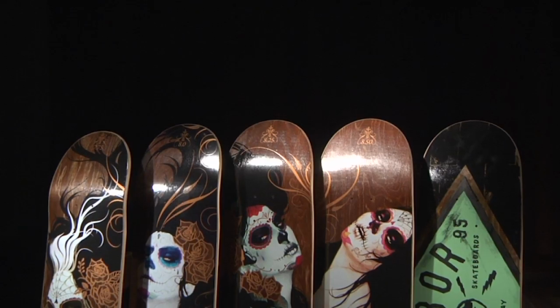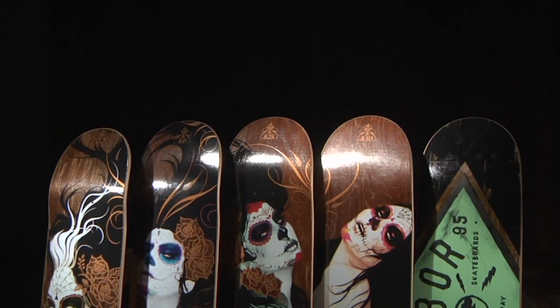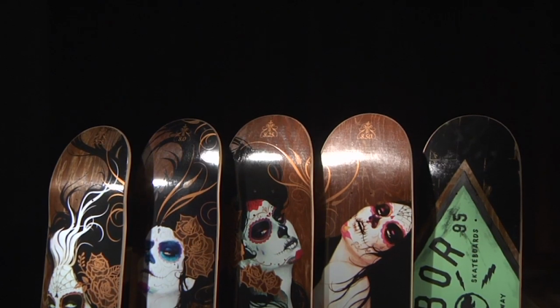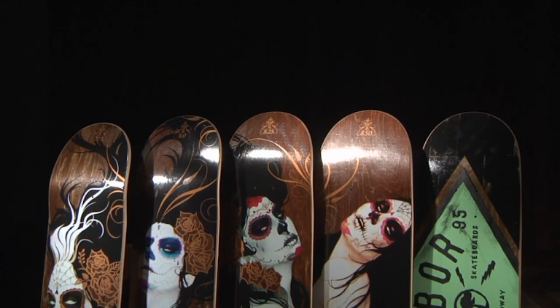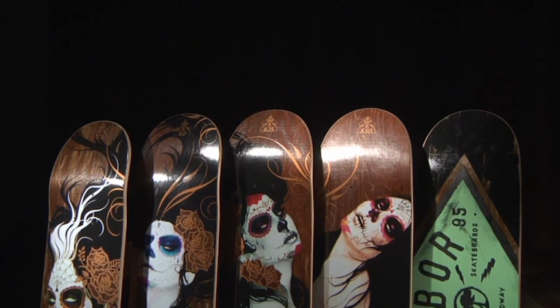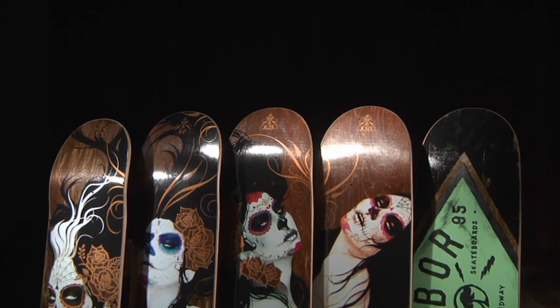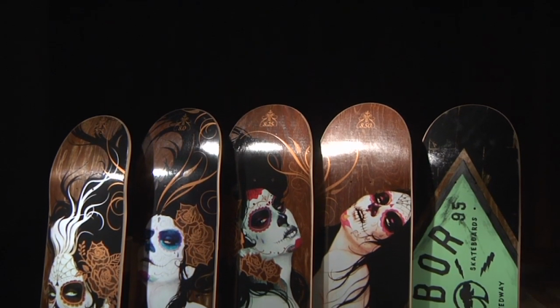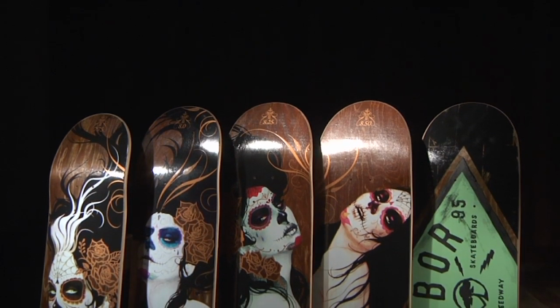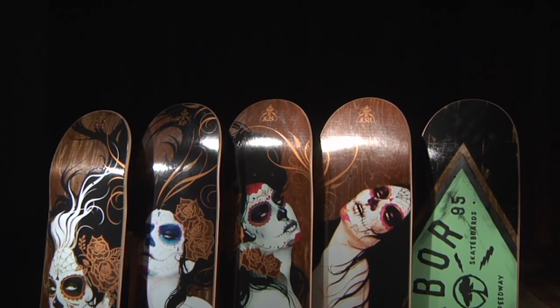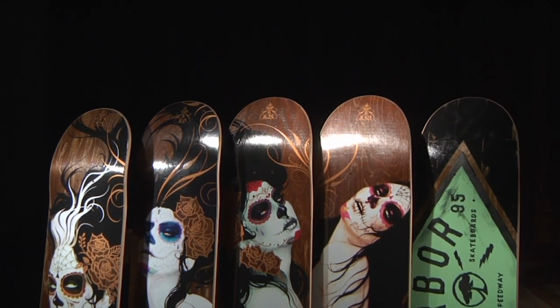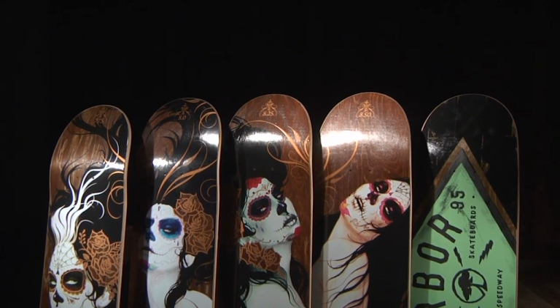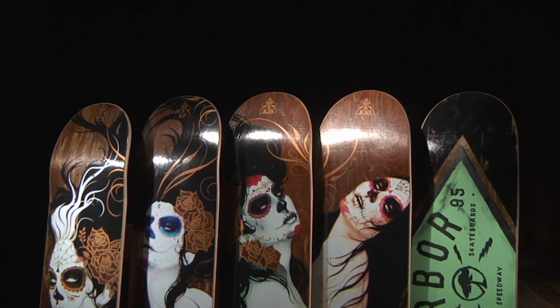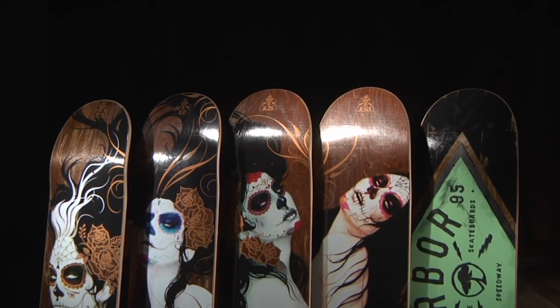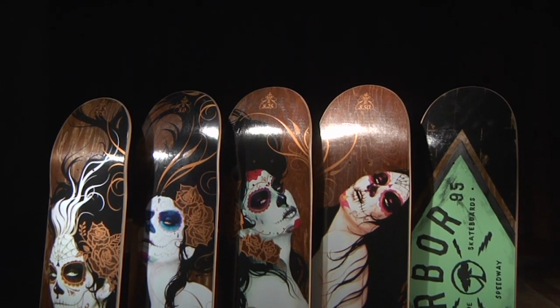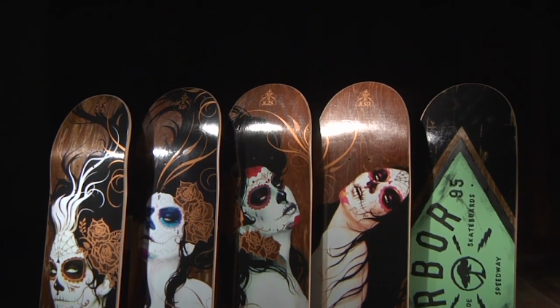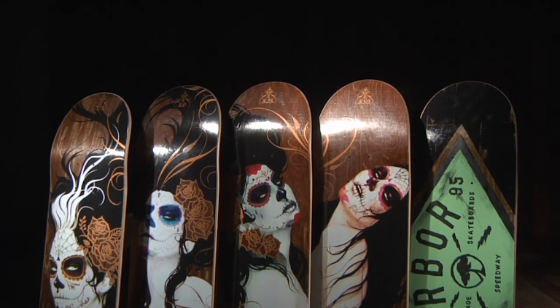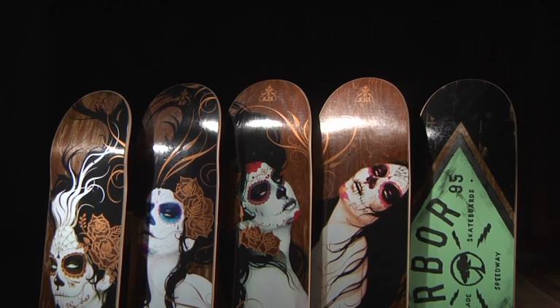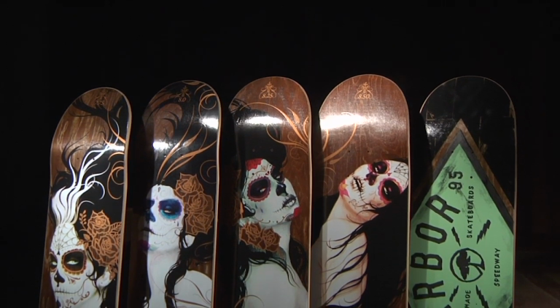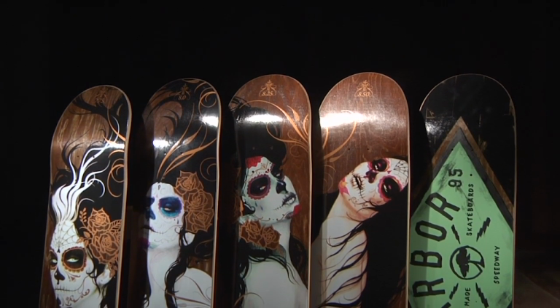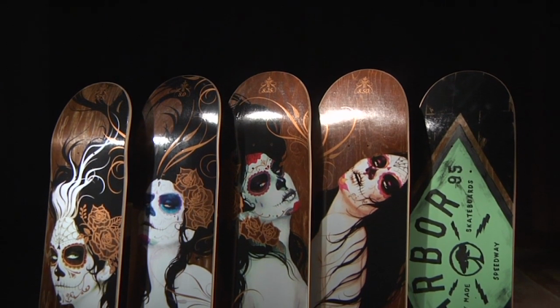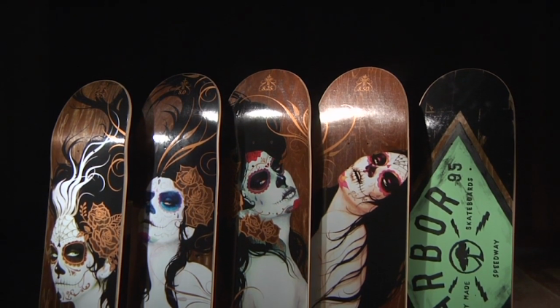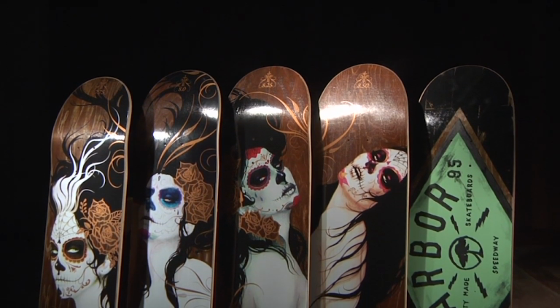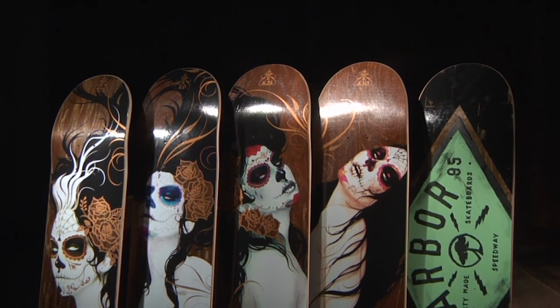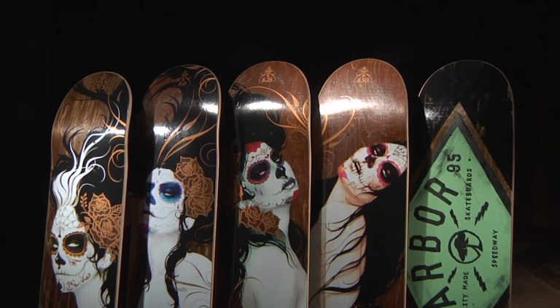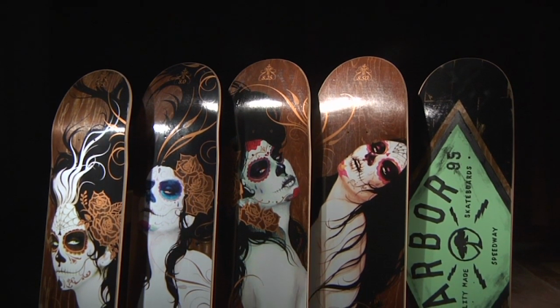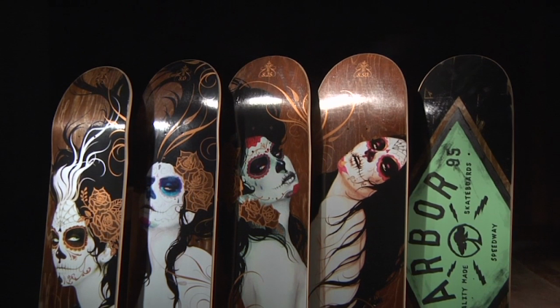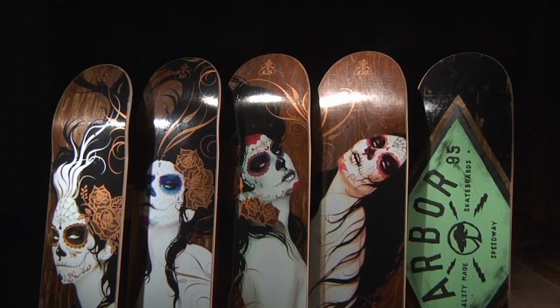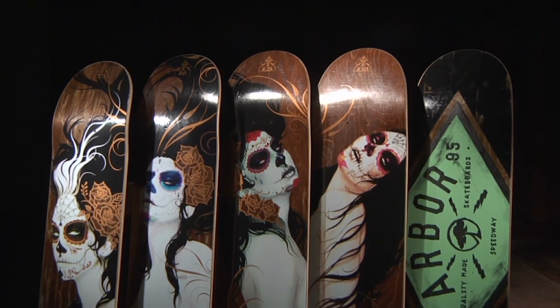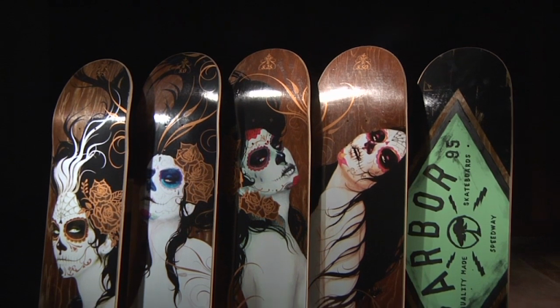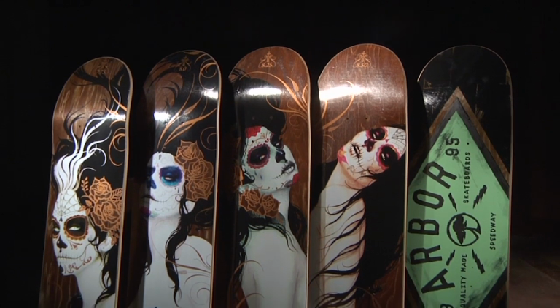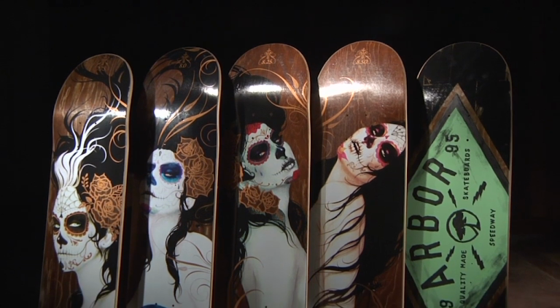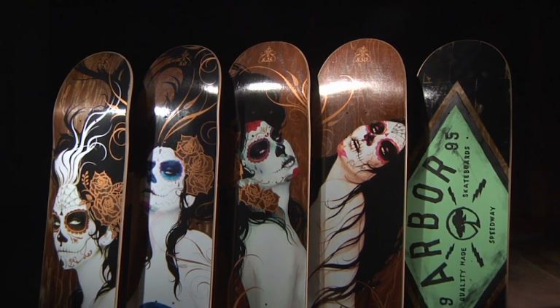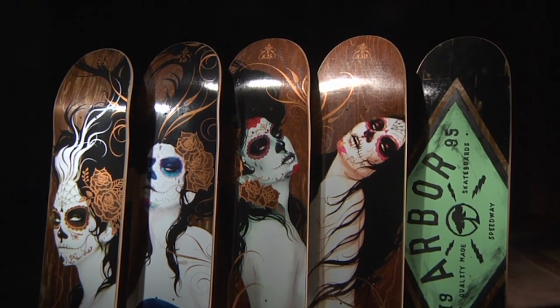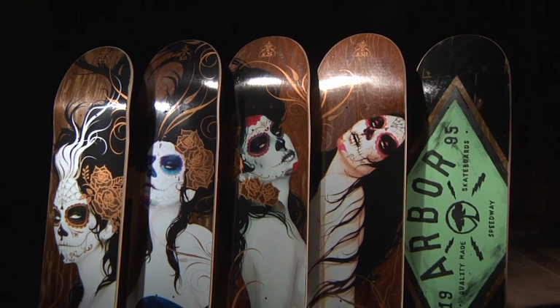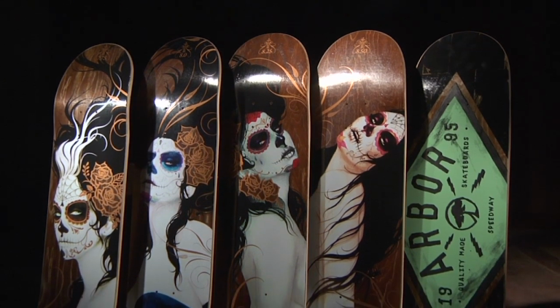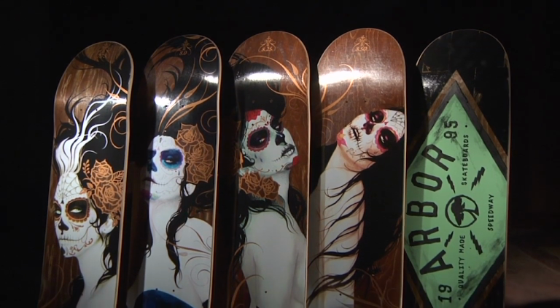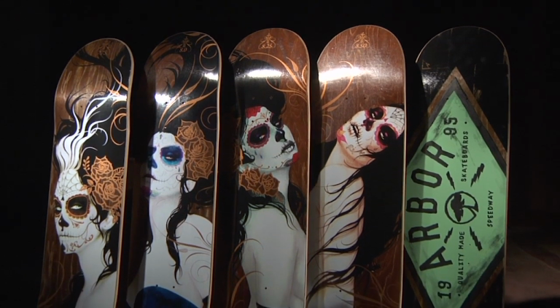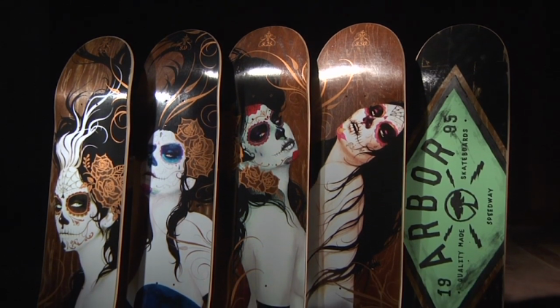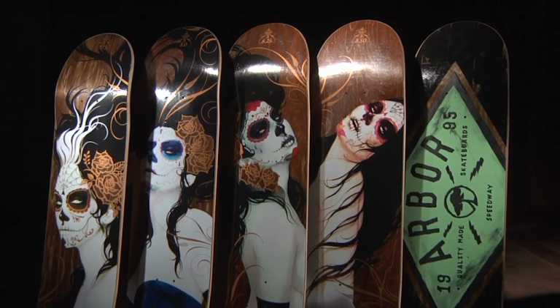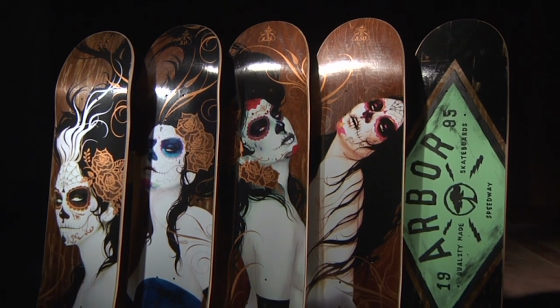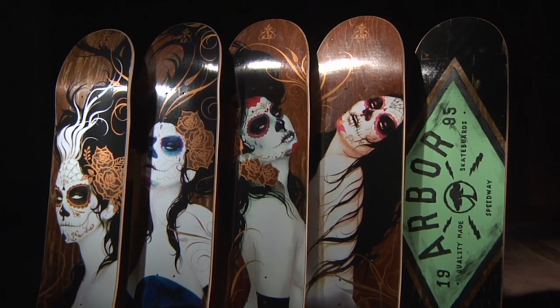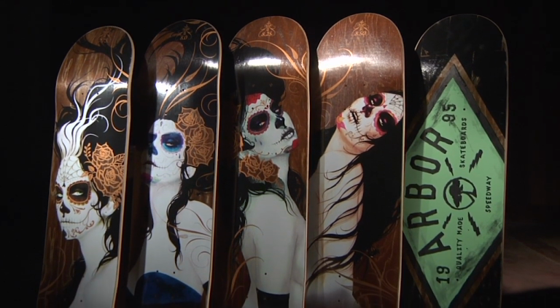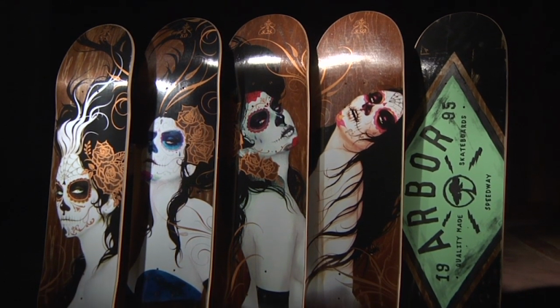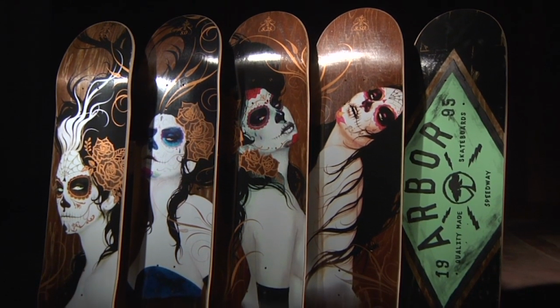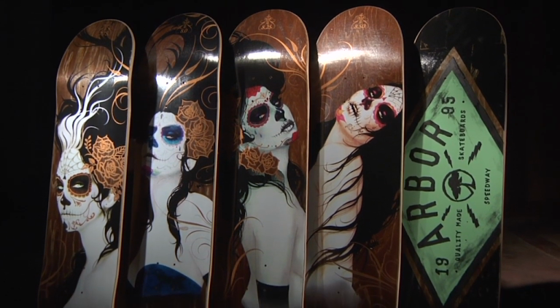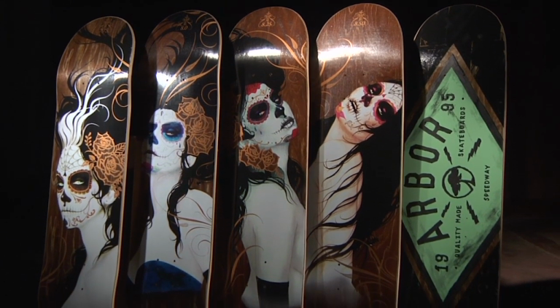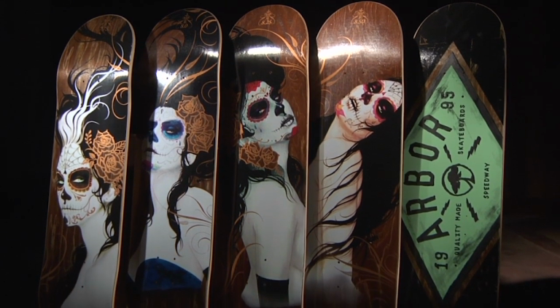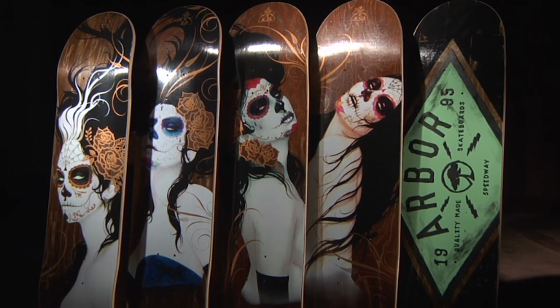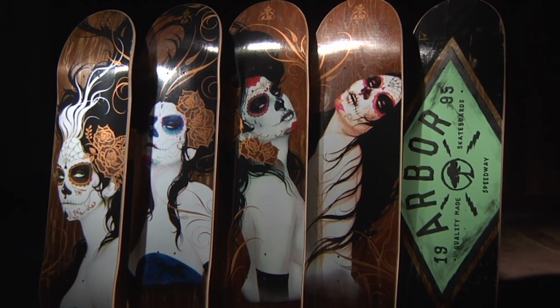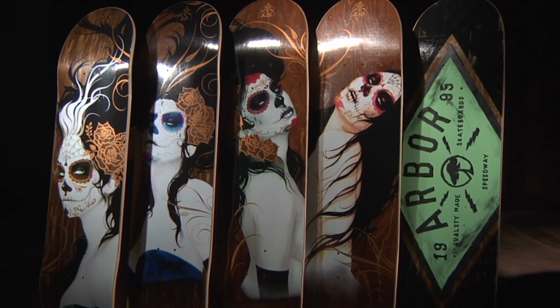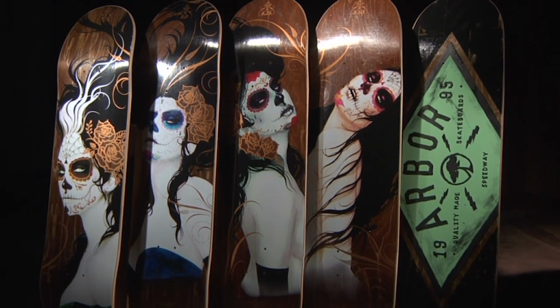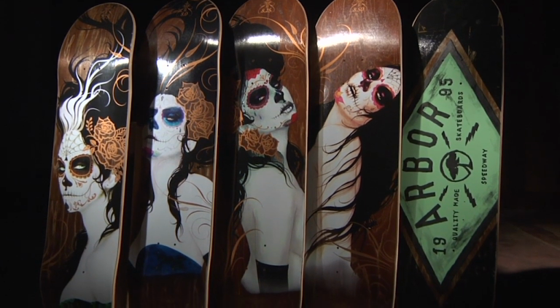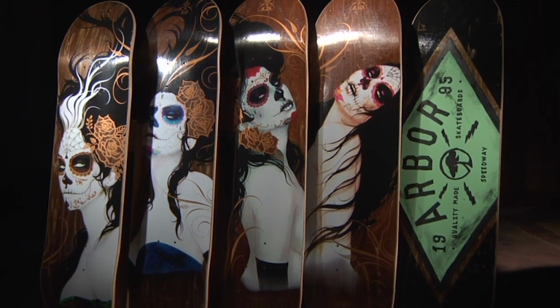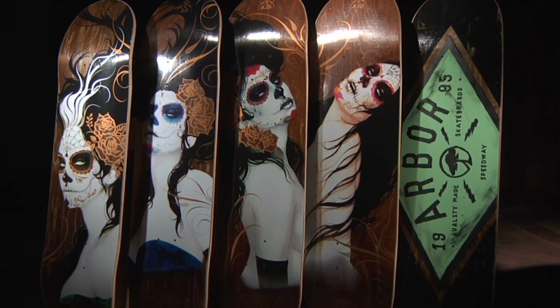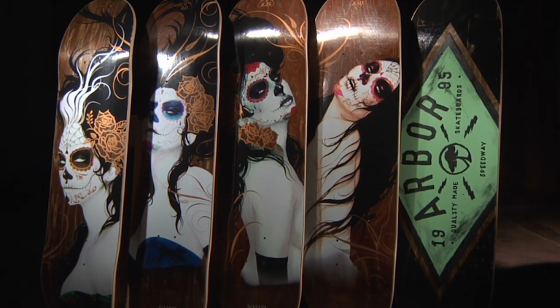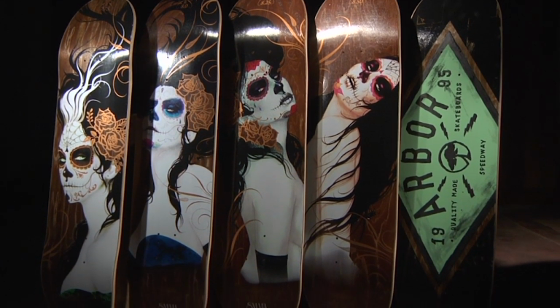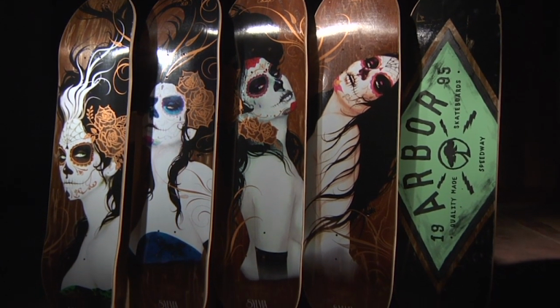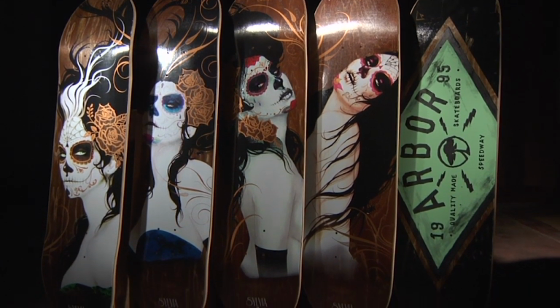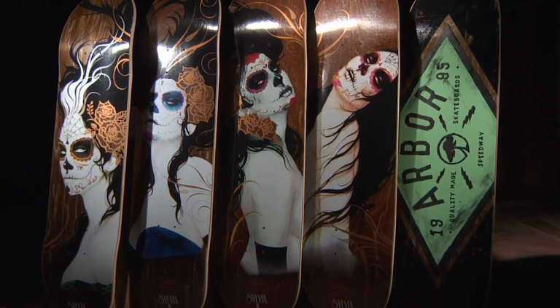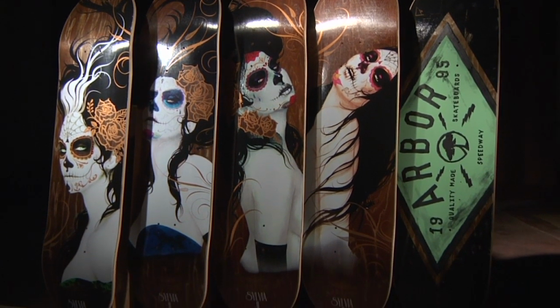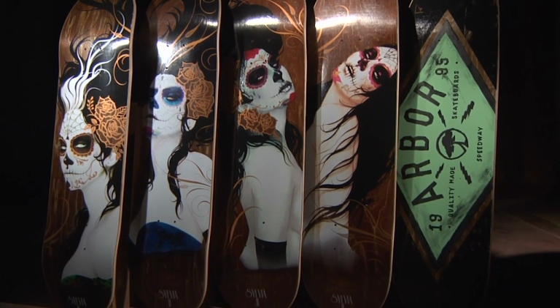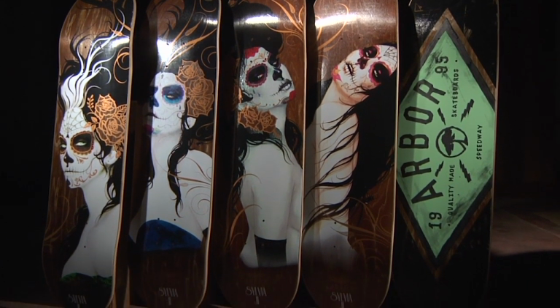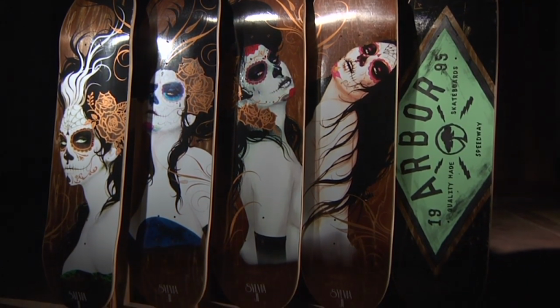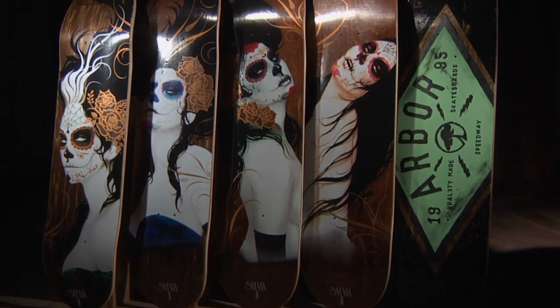The base artwork was created by Eric Fetzig, with an Artist Series base created by Sylvia G. Look for Arbor's new lineup at your local retailer.